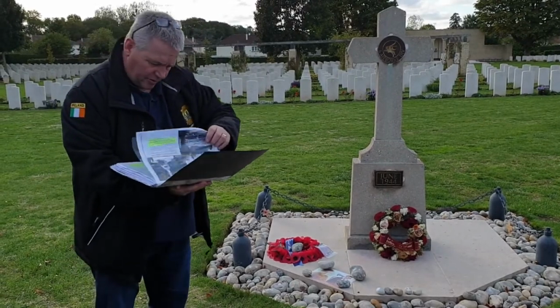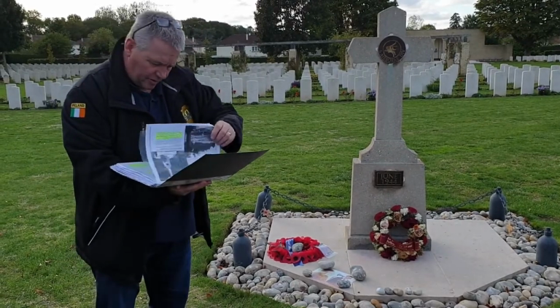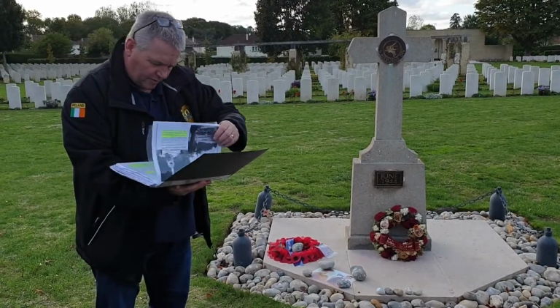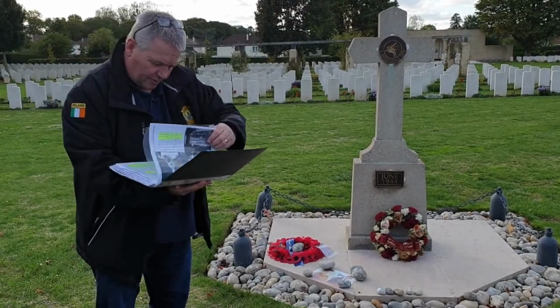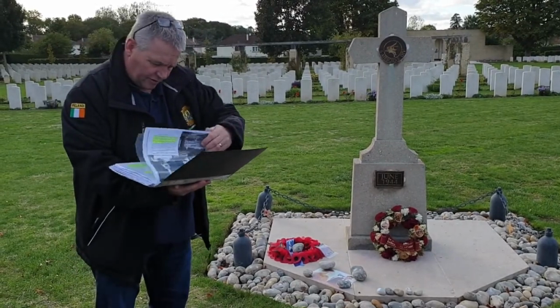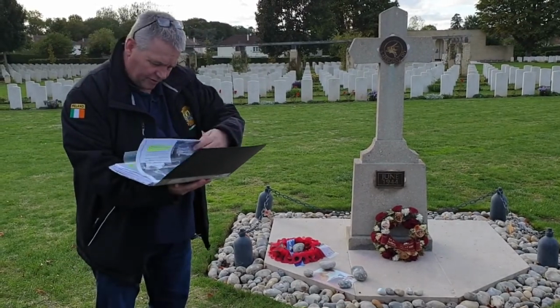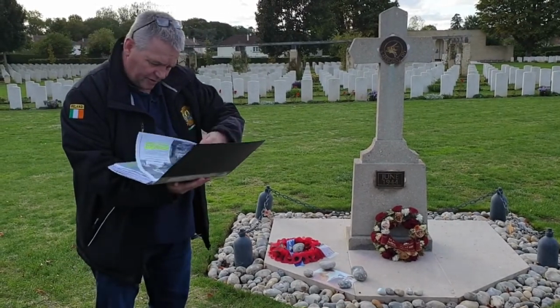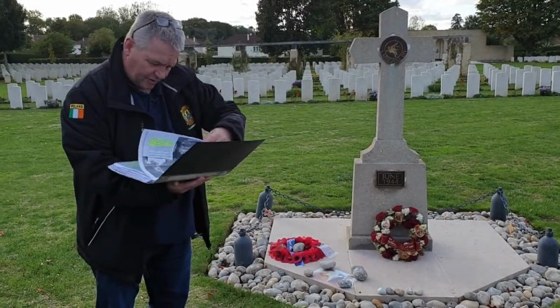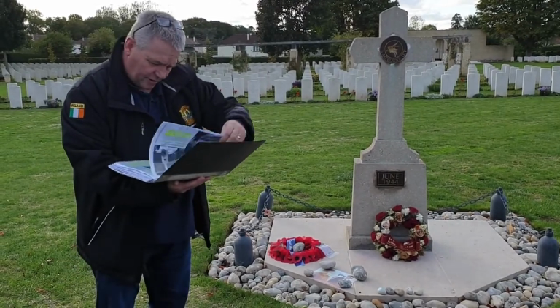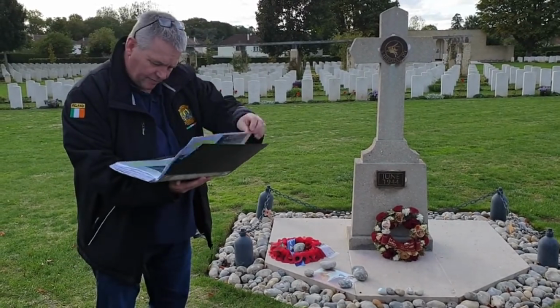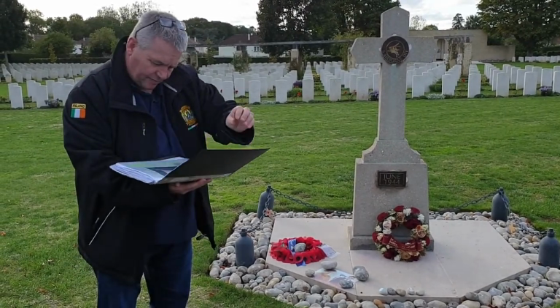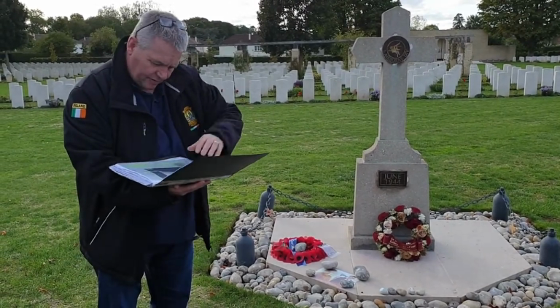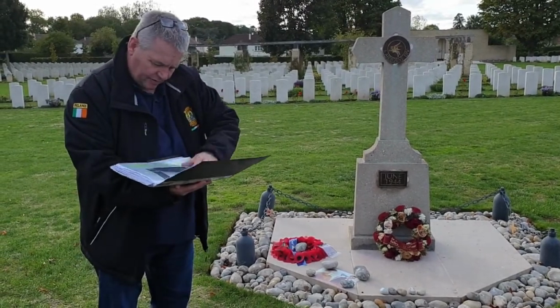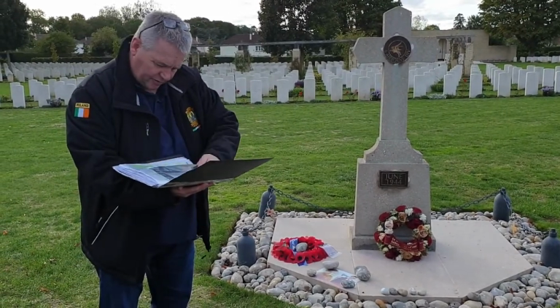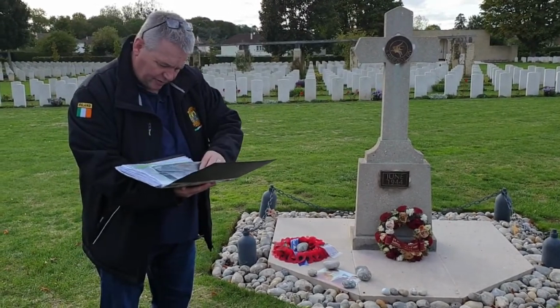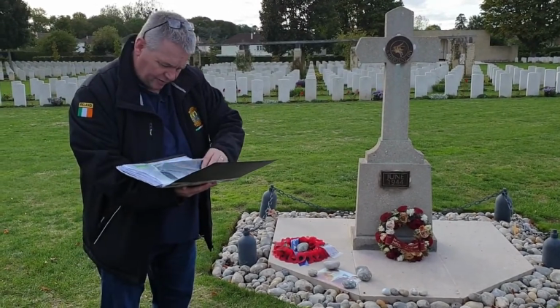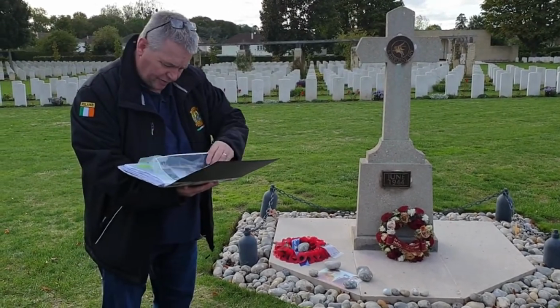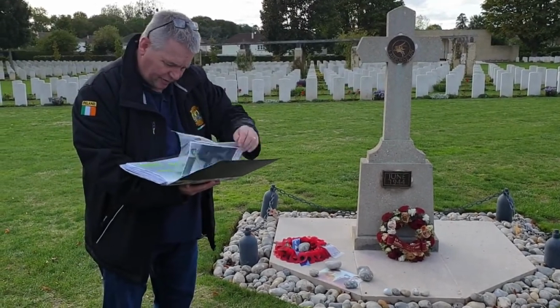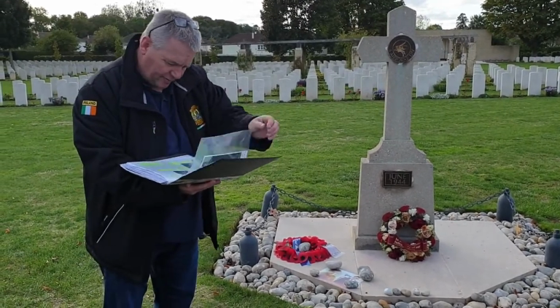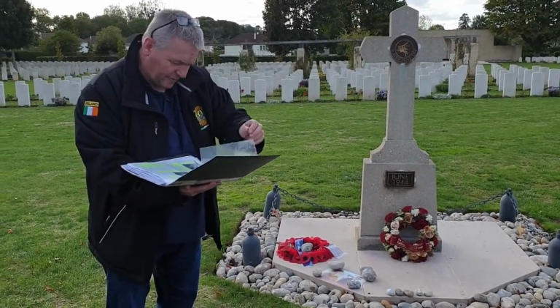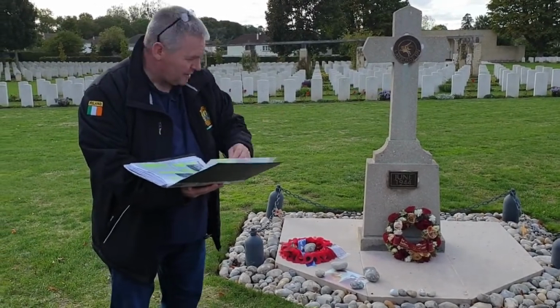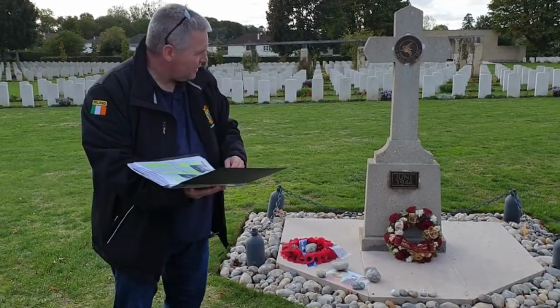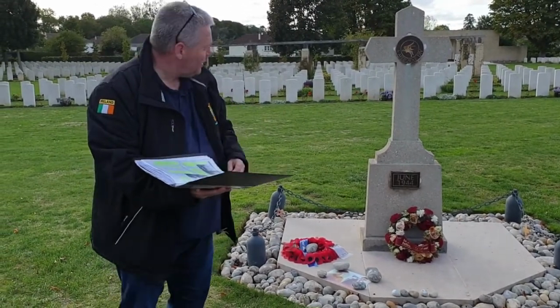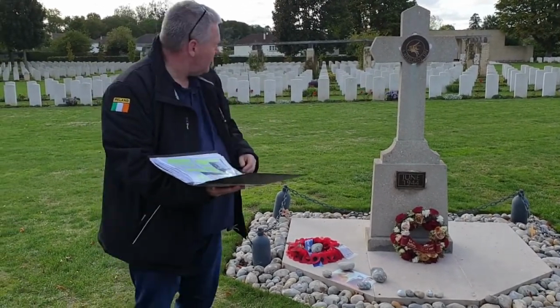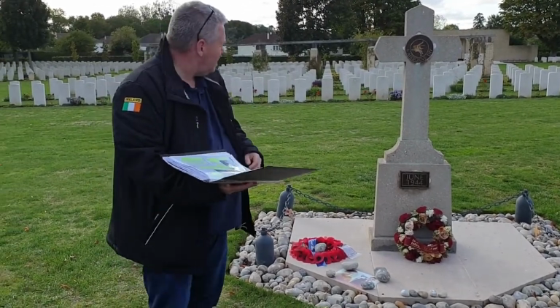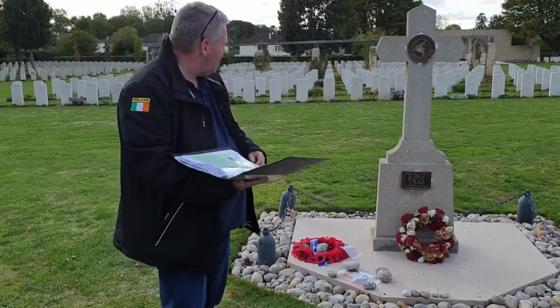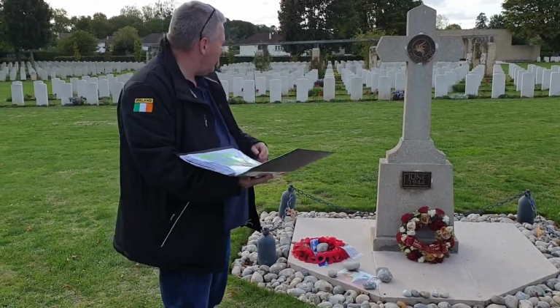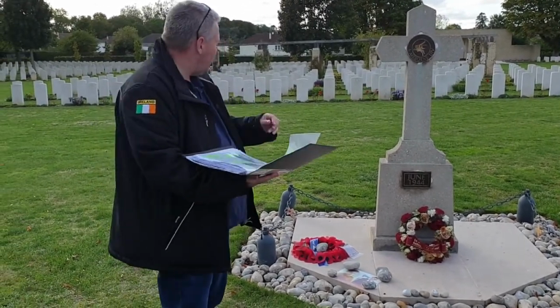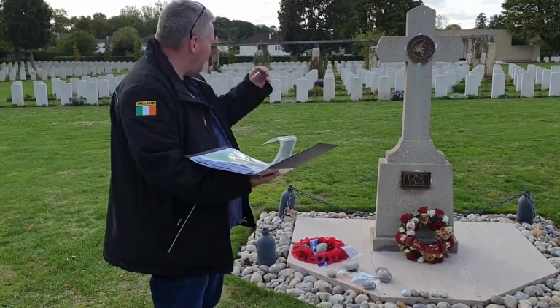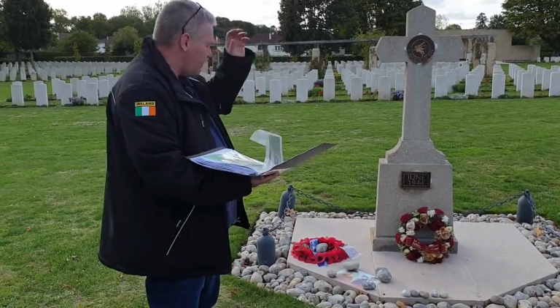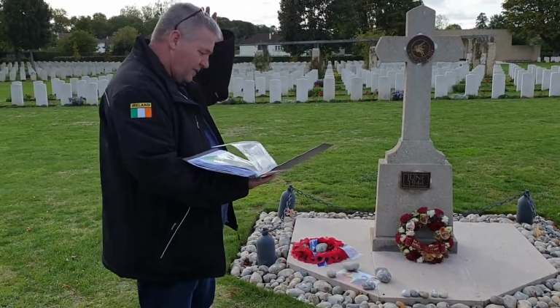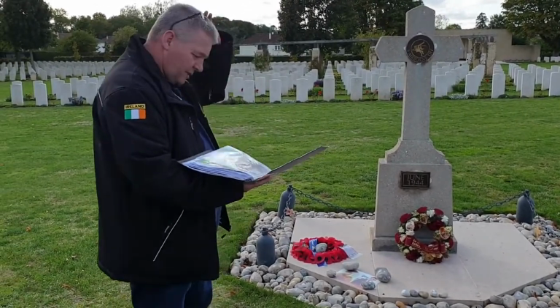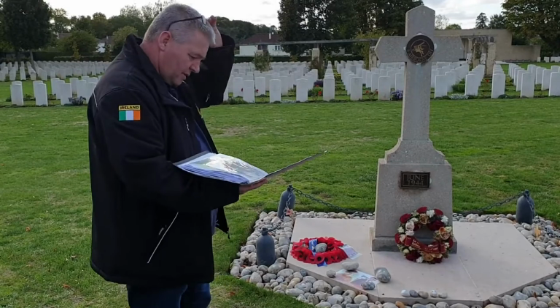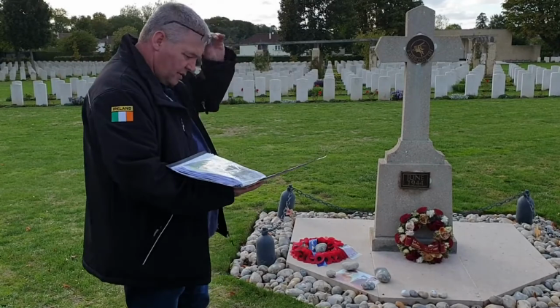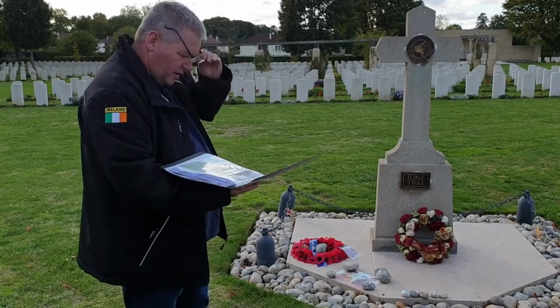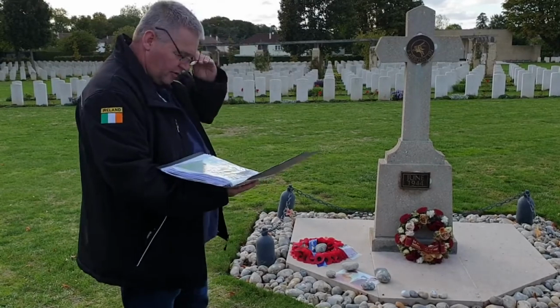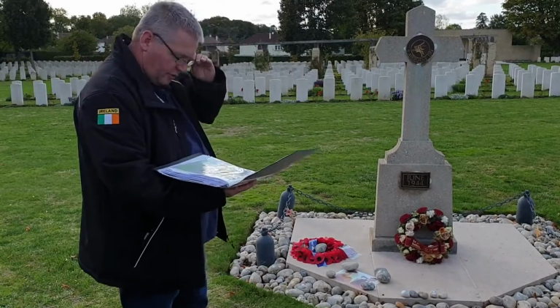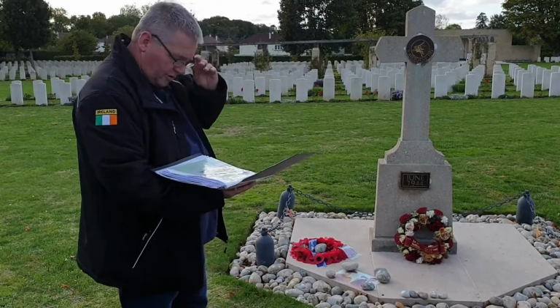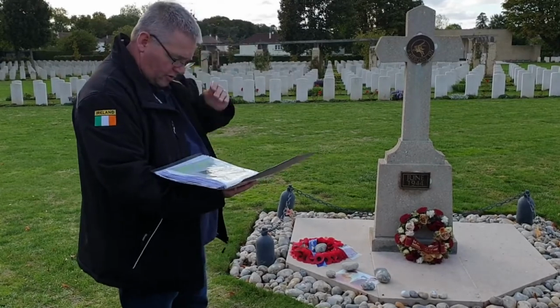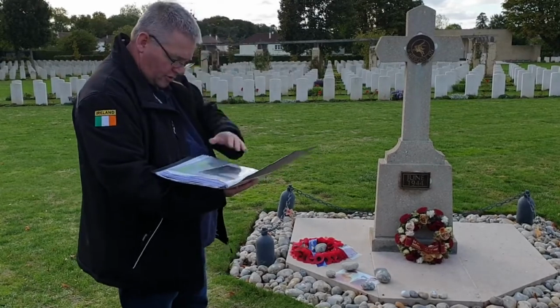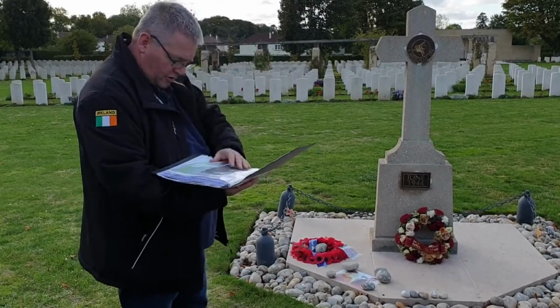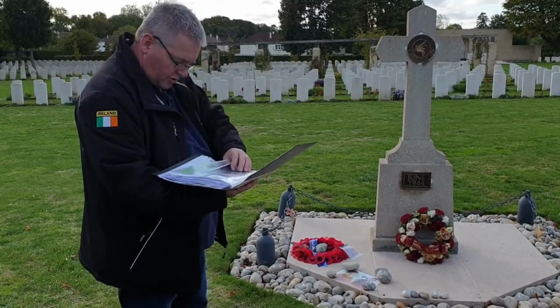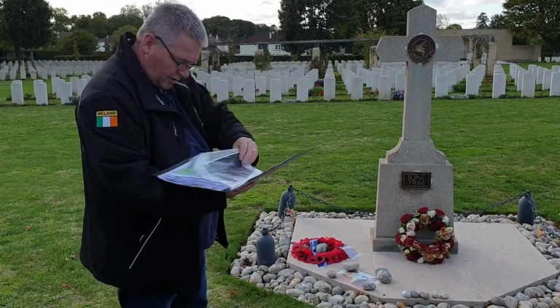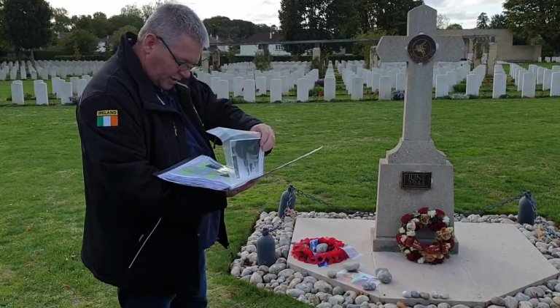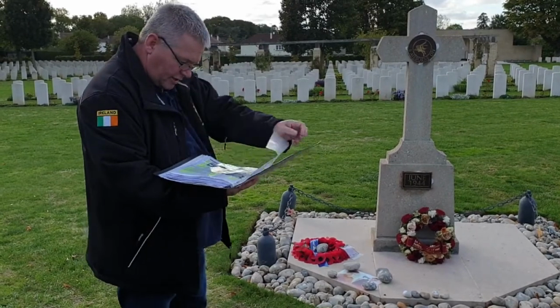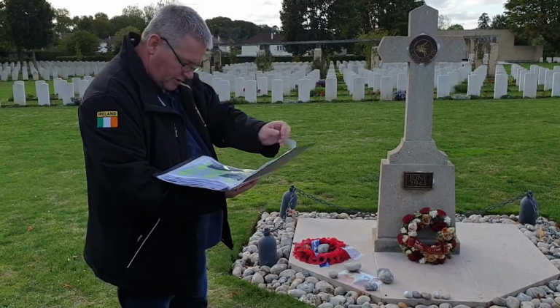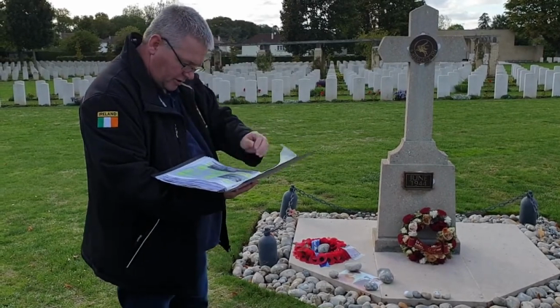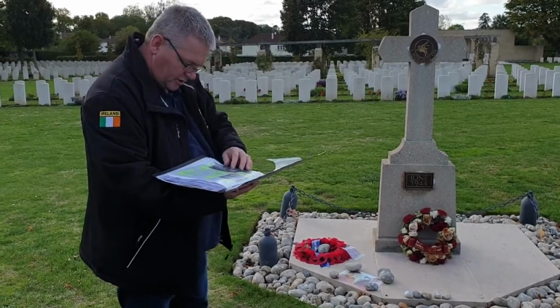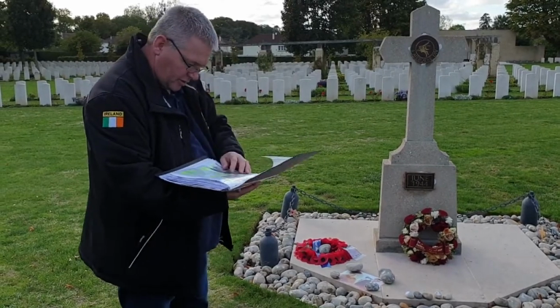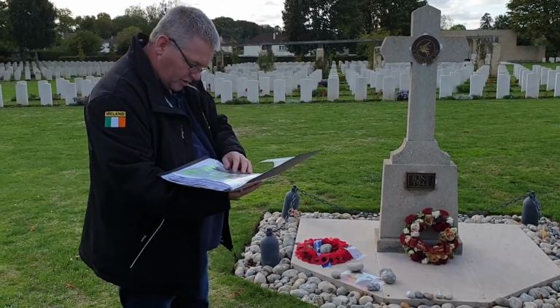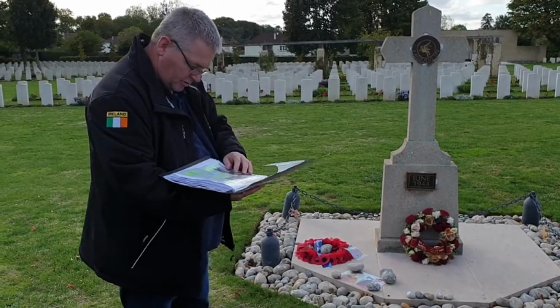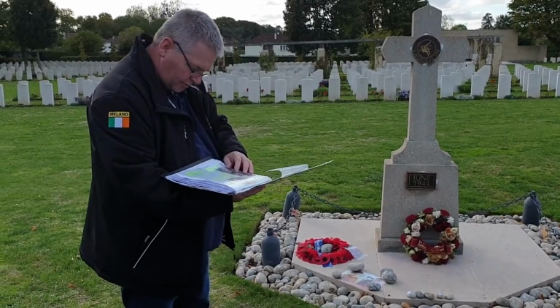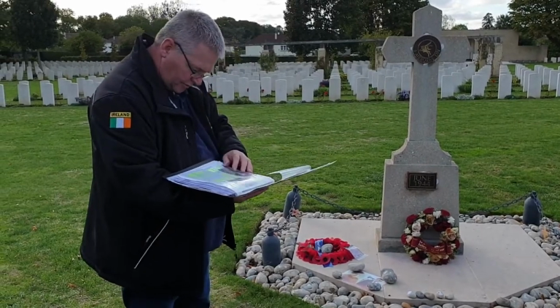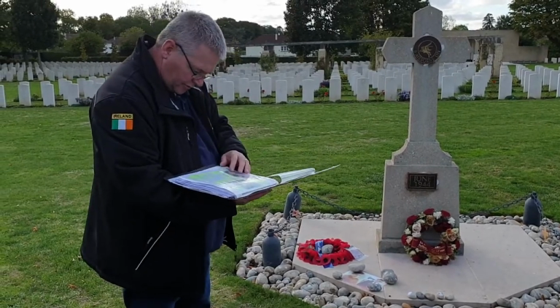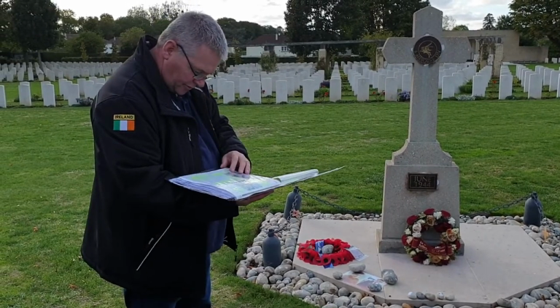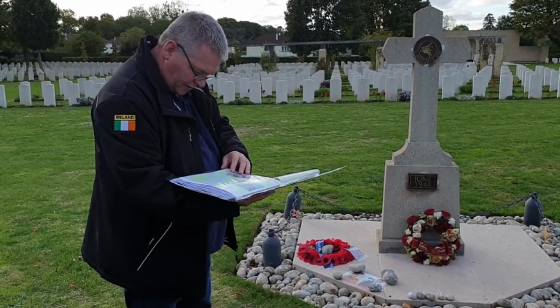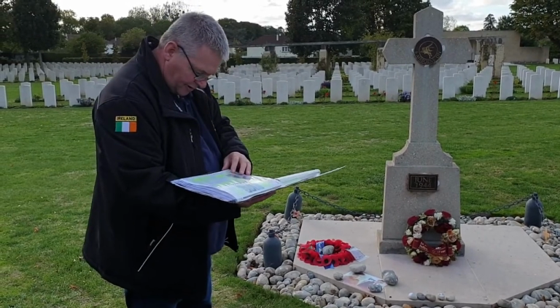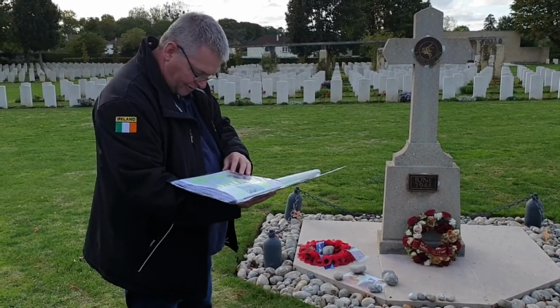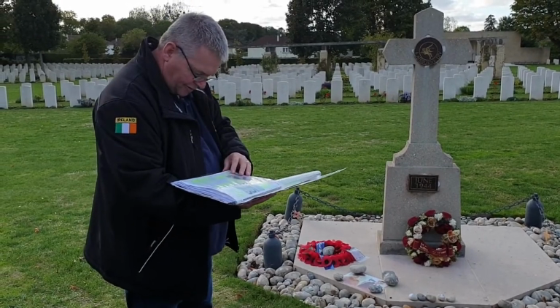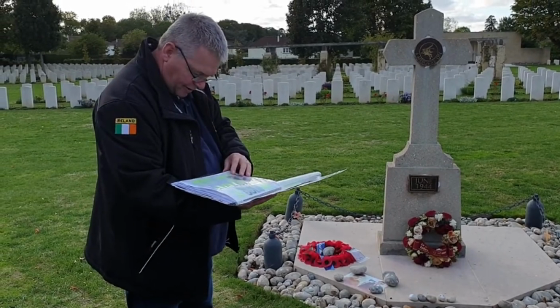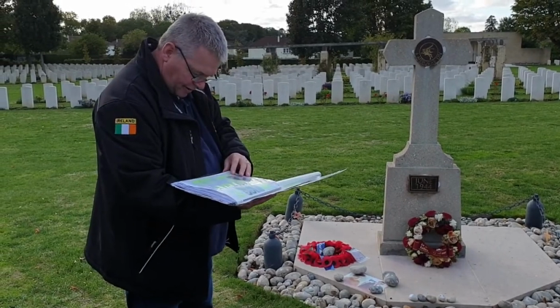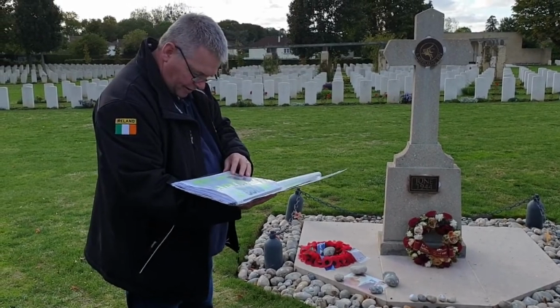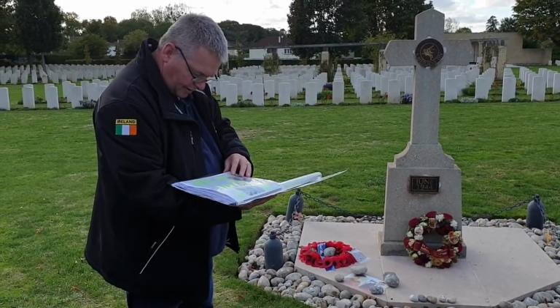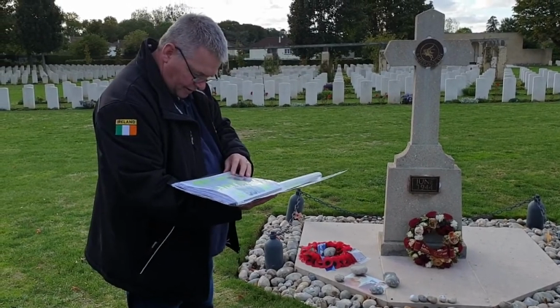I'm trying to find this grave here. If you want to go on a hunt, lads — I'm also looking for another grave. I'm trying to cover a lot in this cemetery.